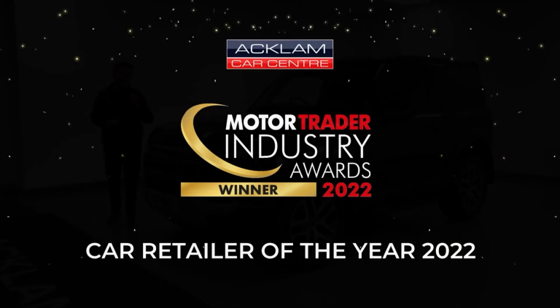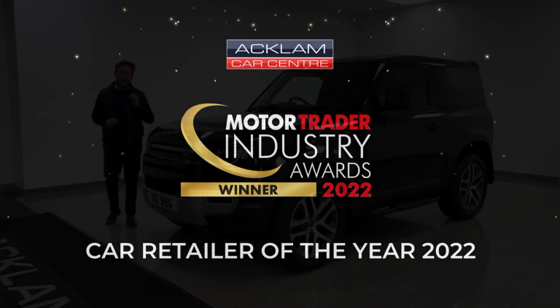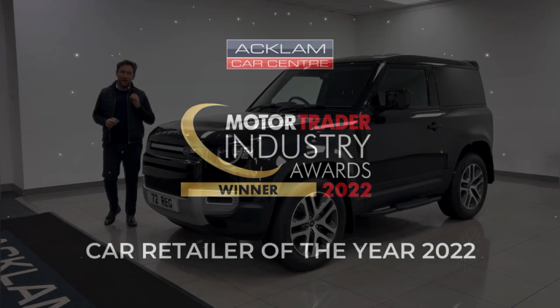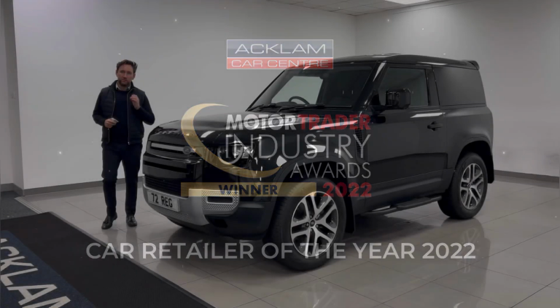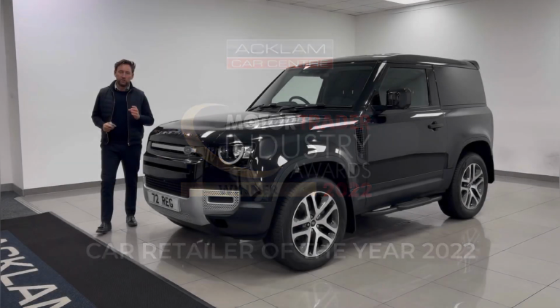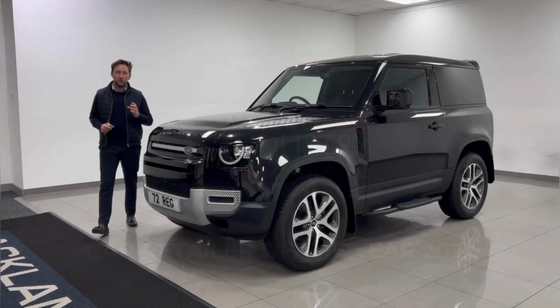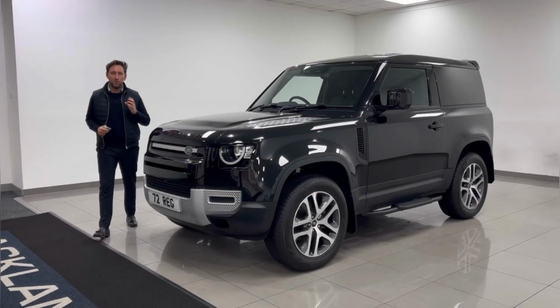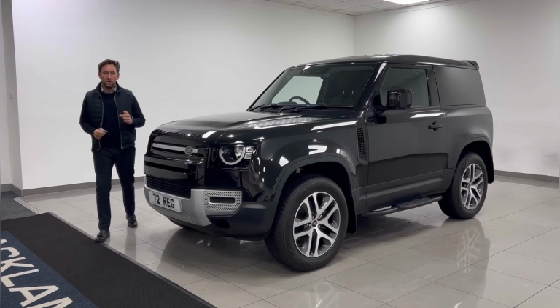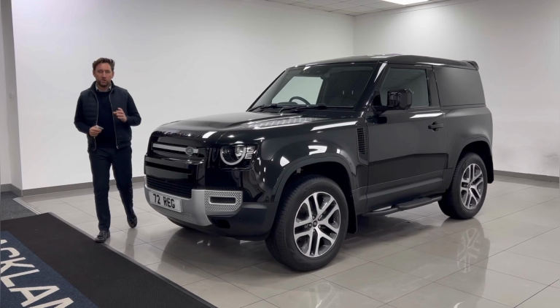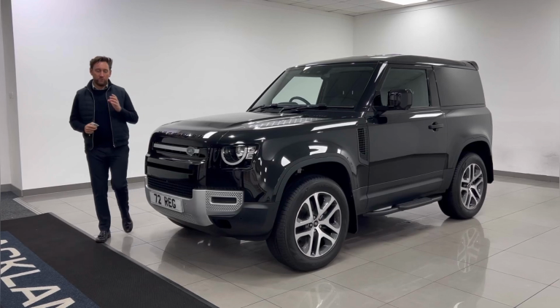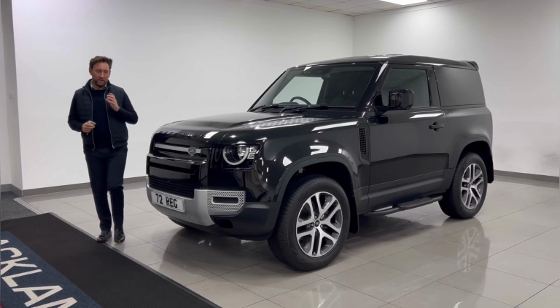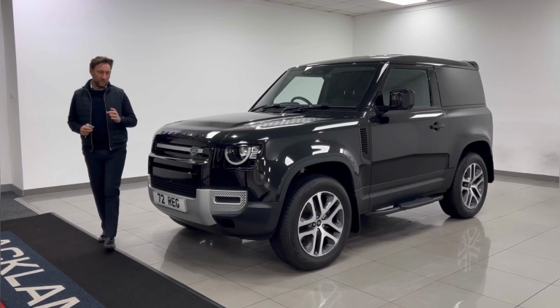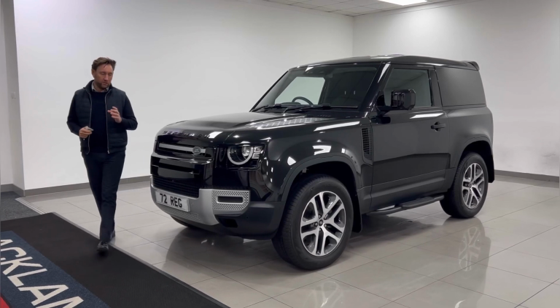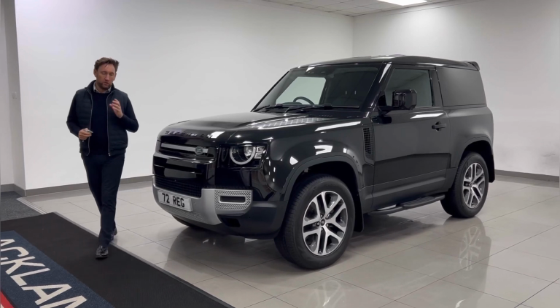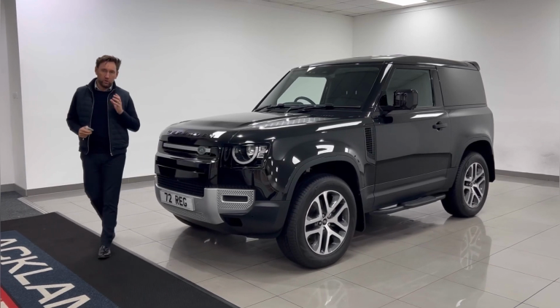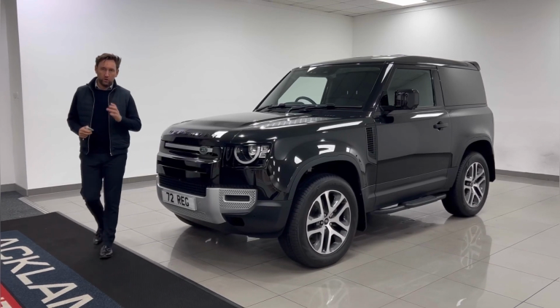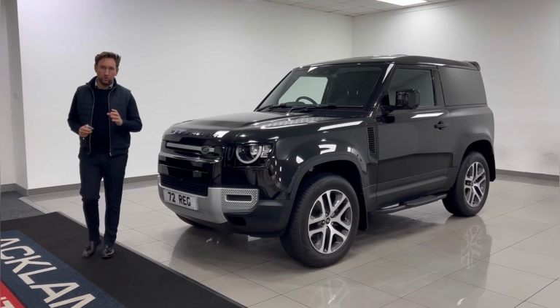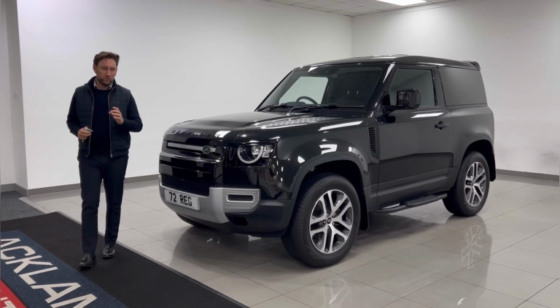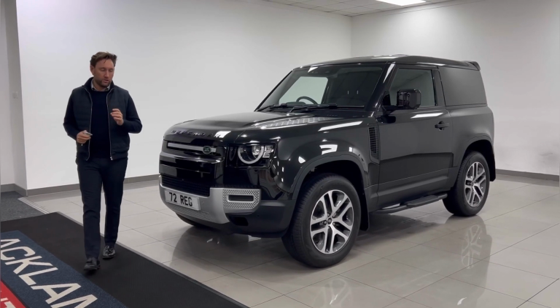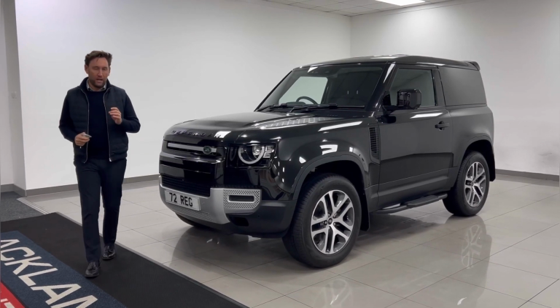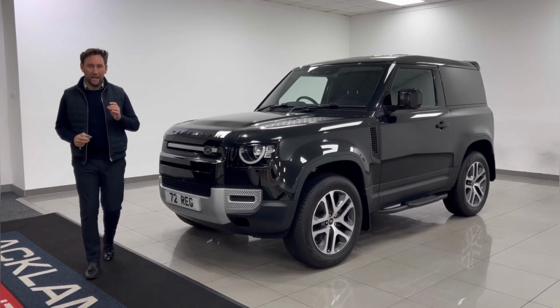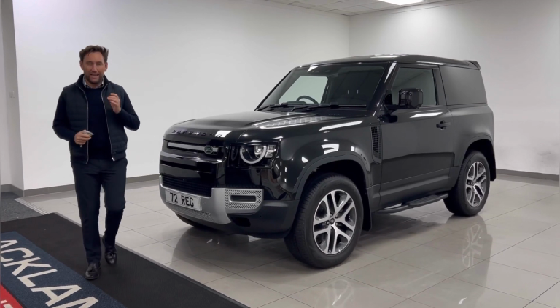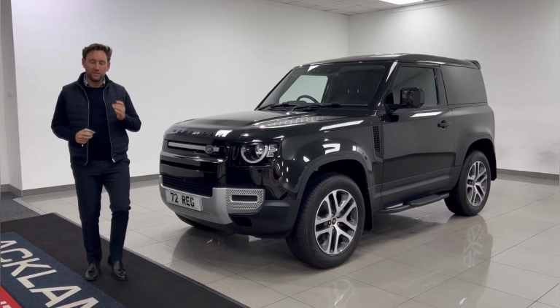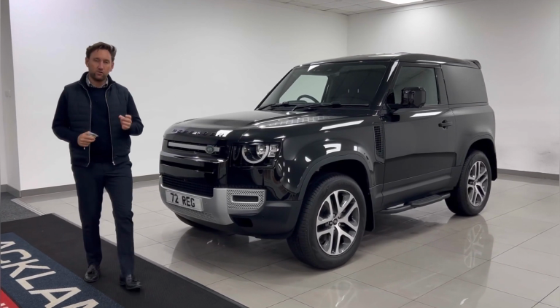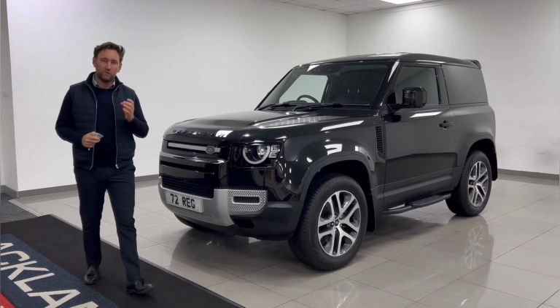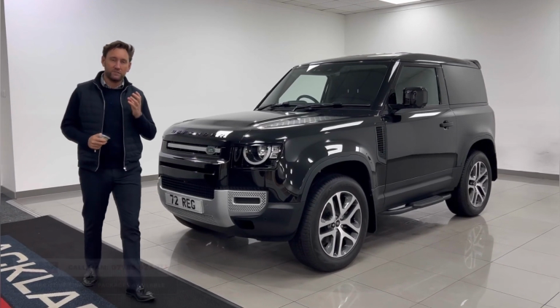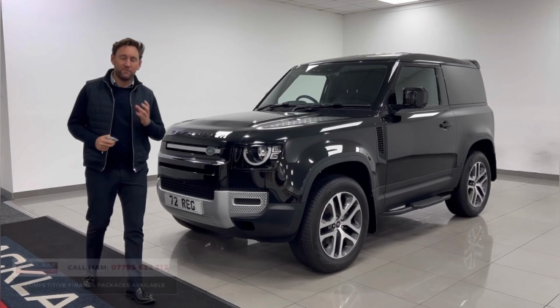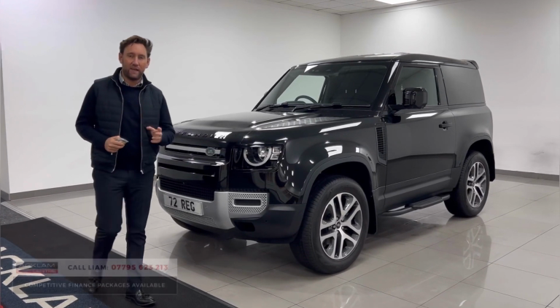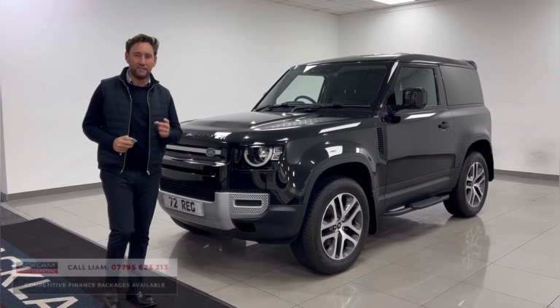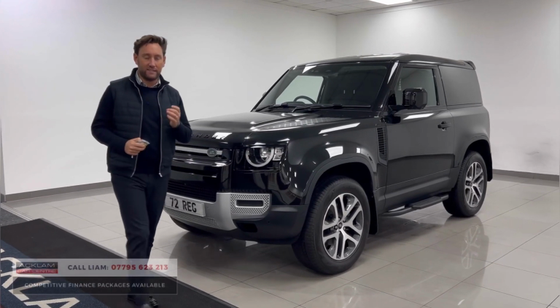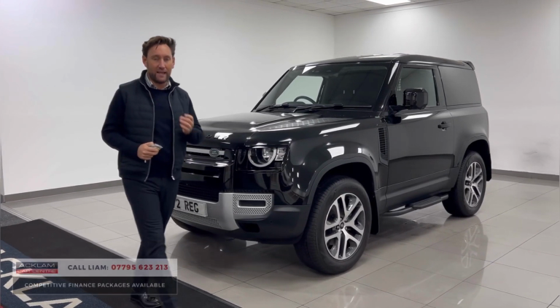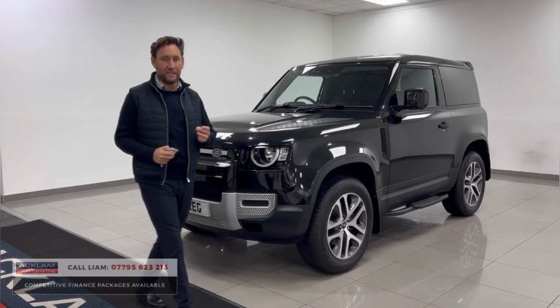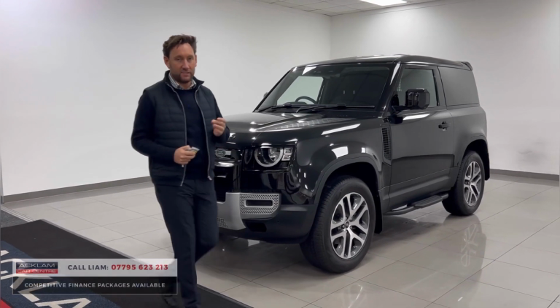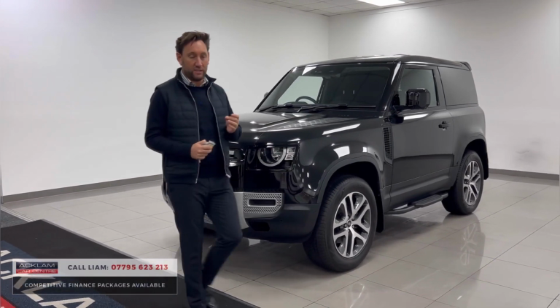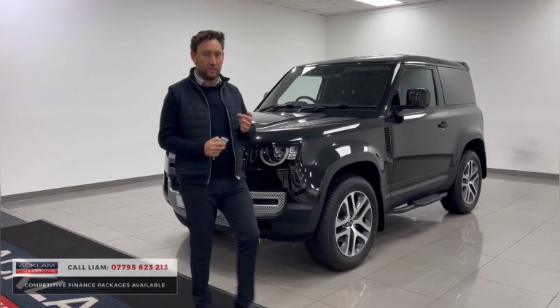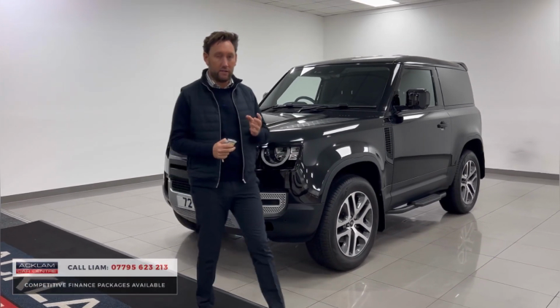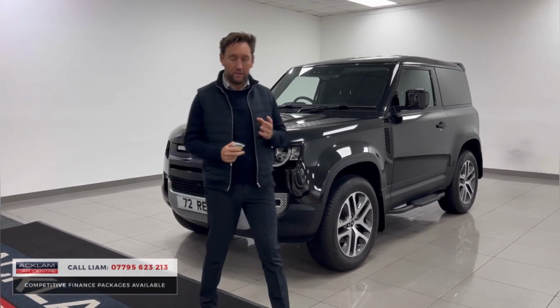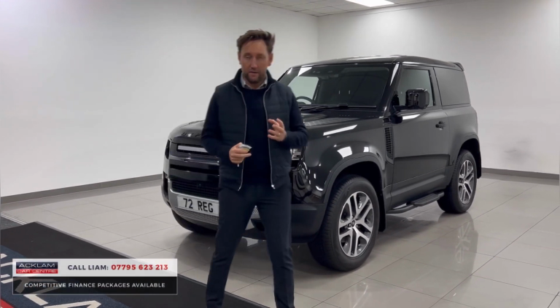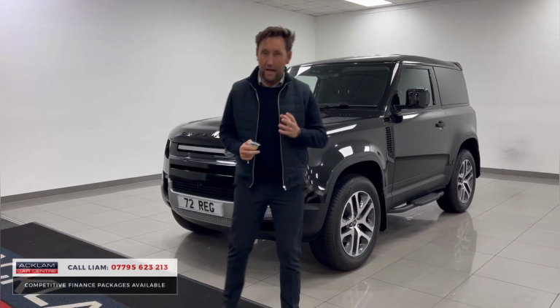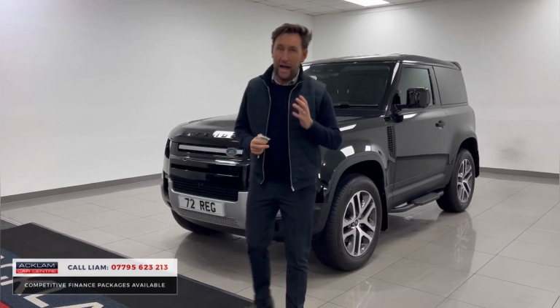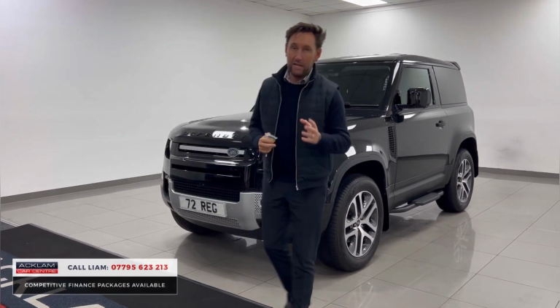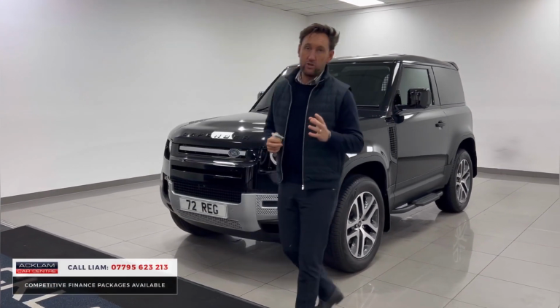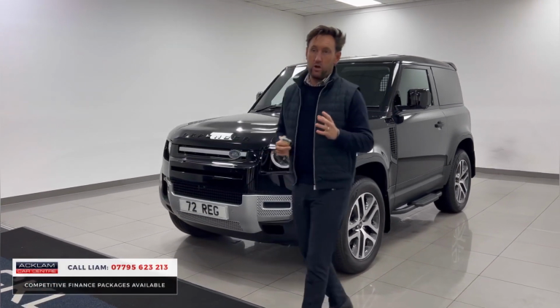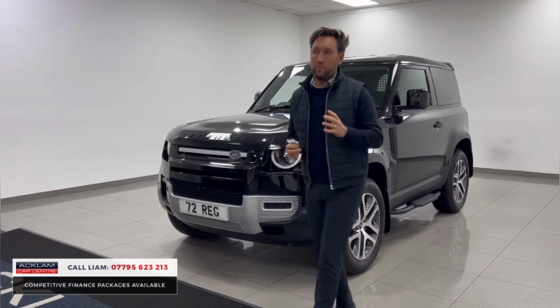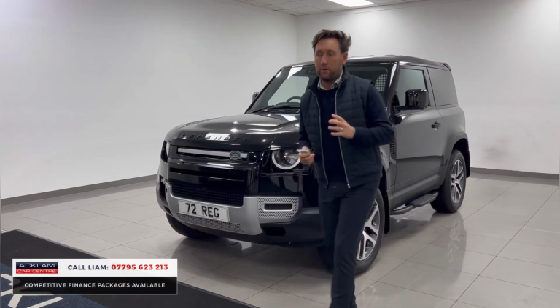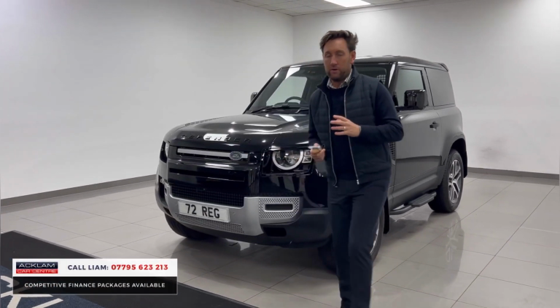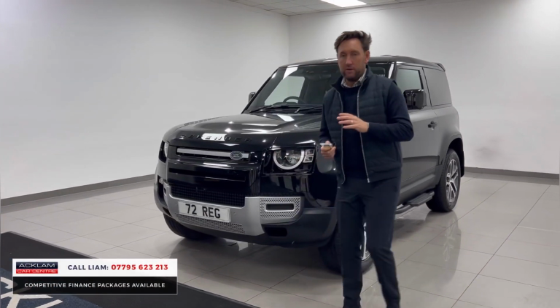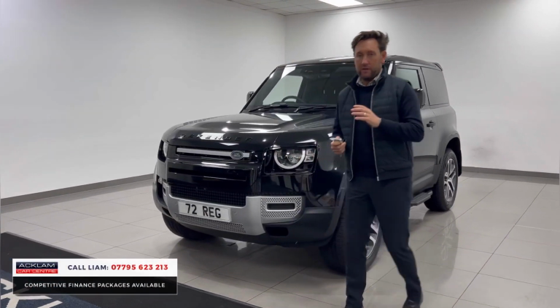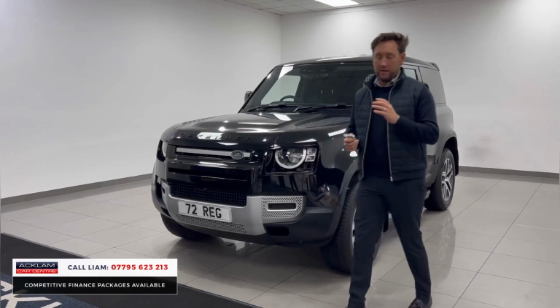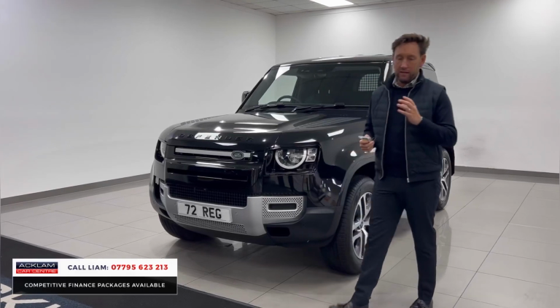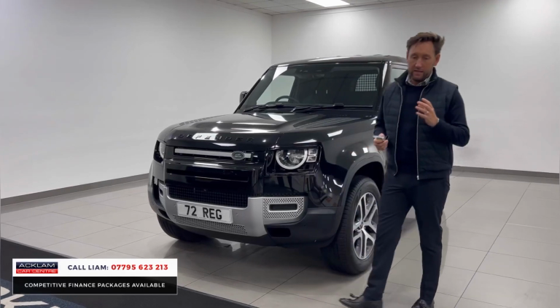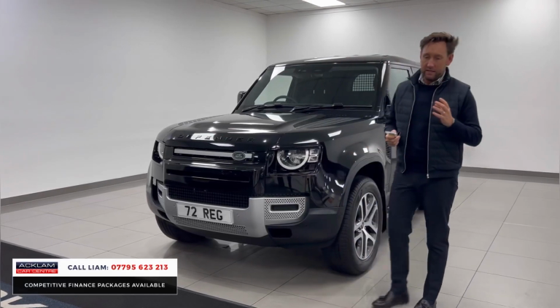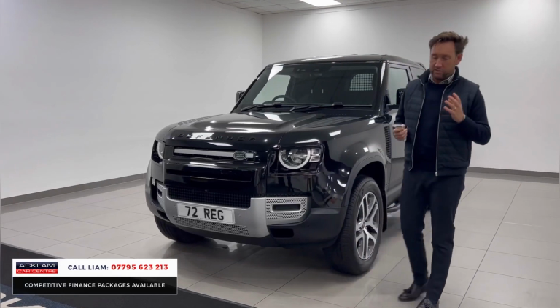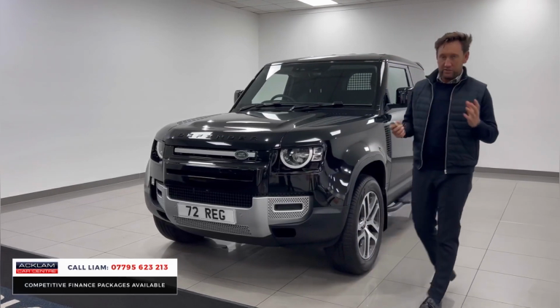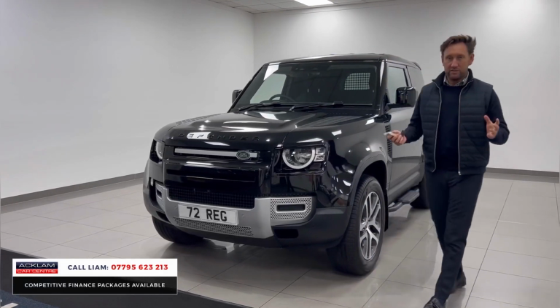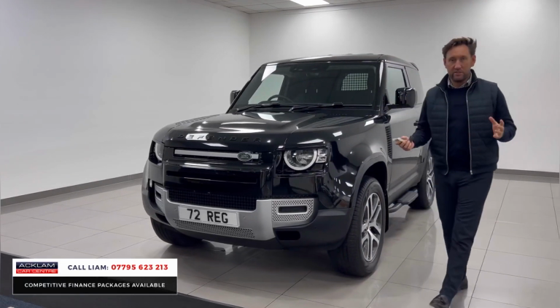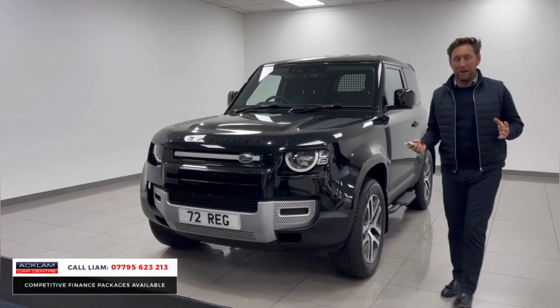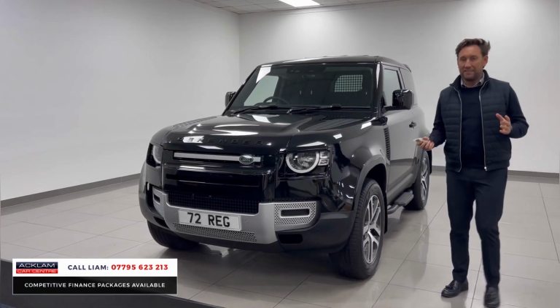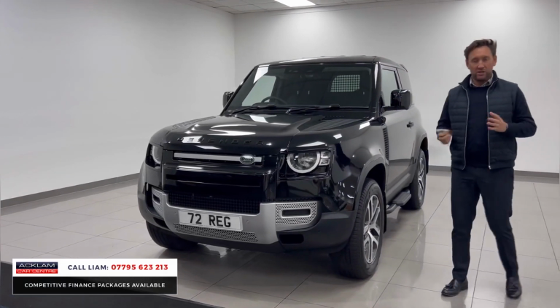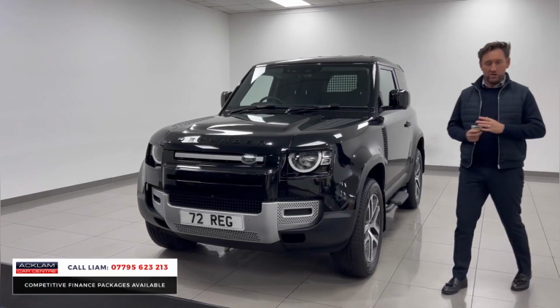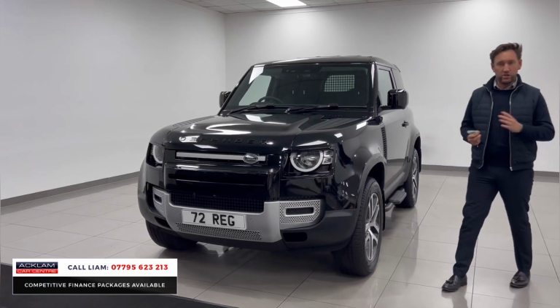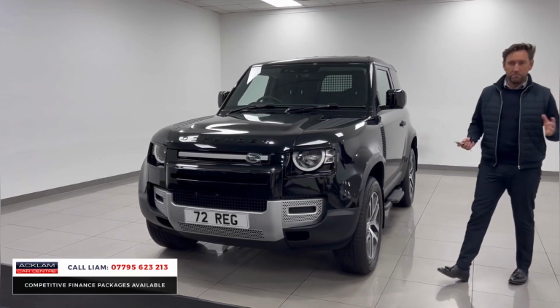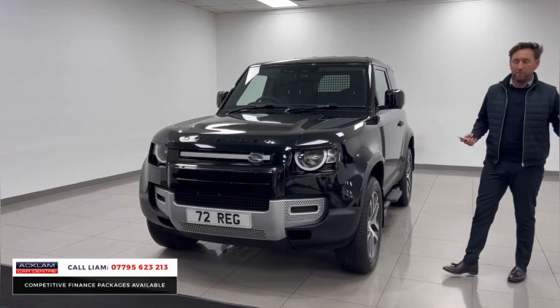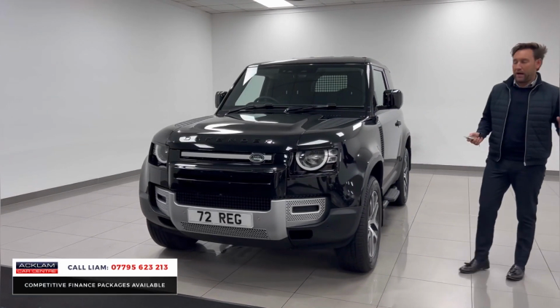As a commercial vehicle goes, a Land Rover Defender 90 hardtop is as in demand as you can buy.